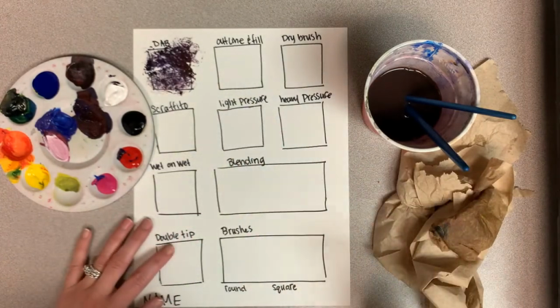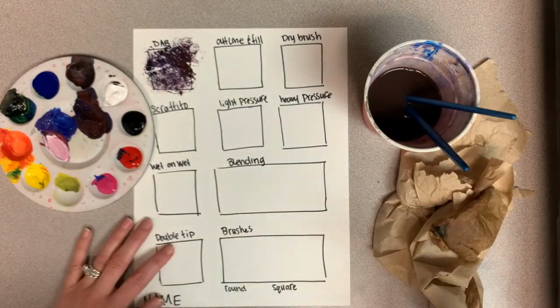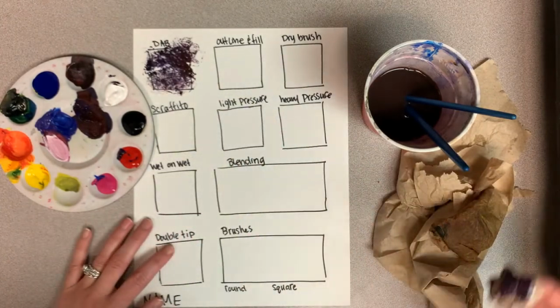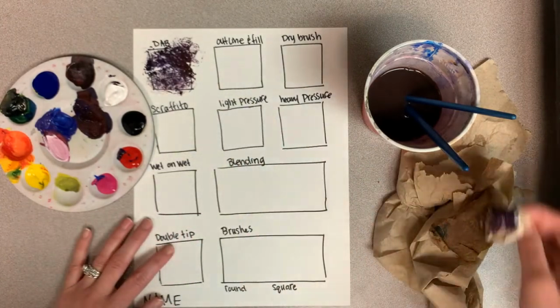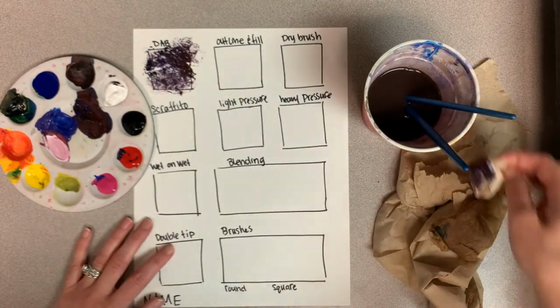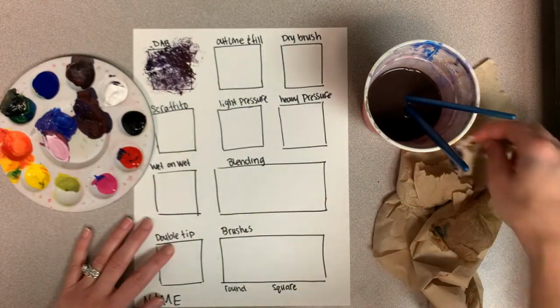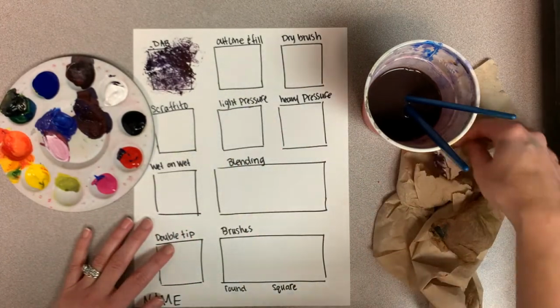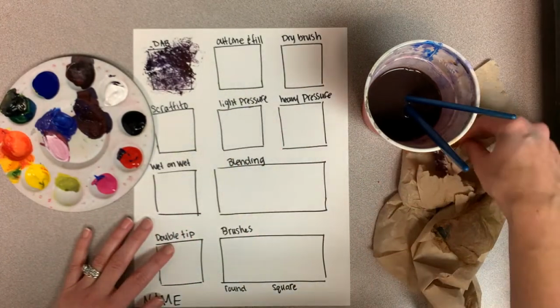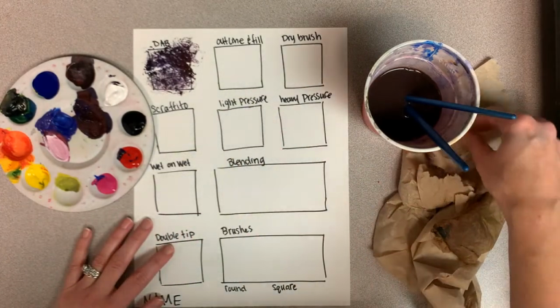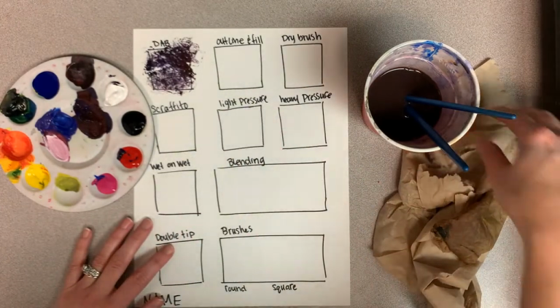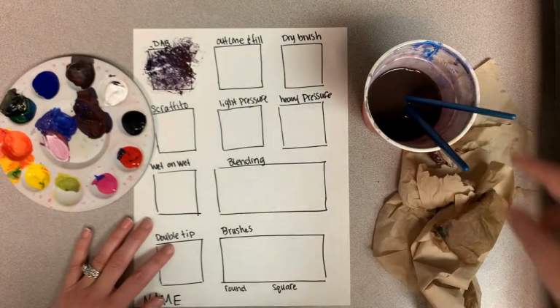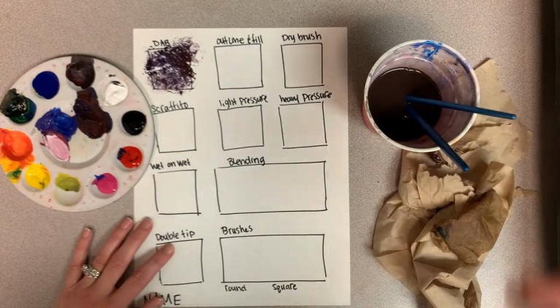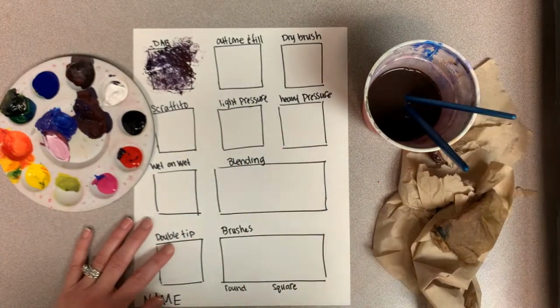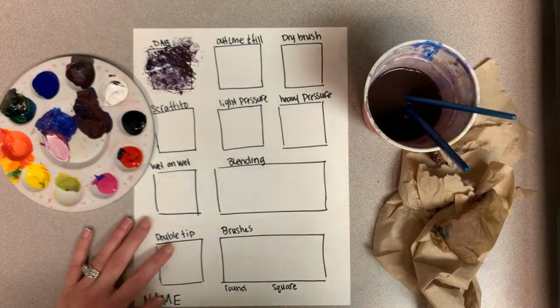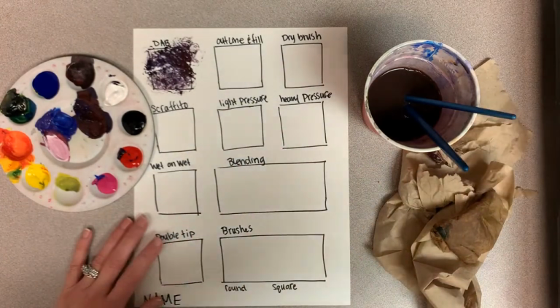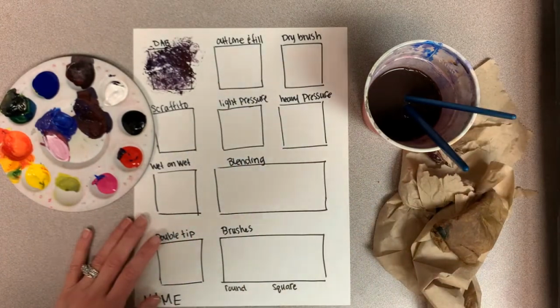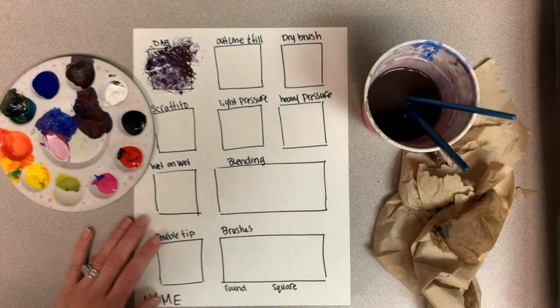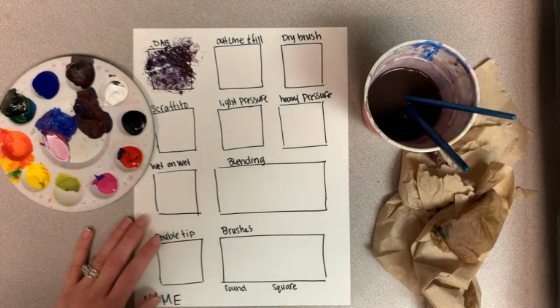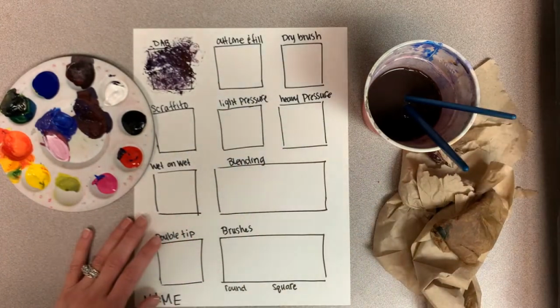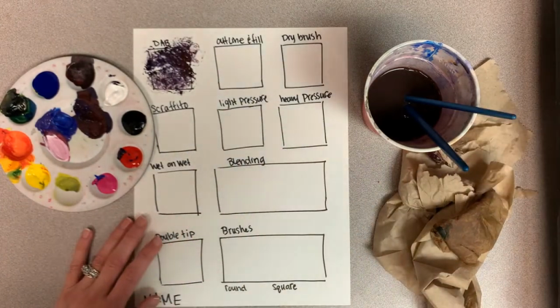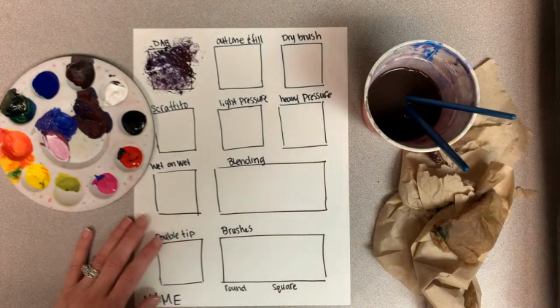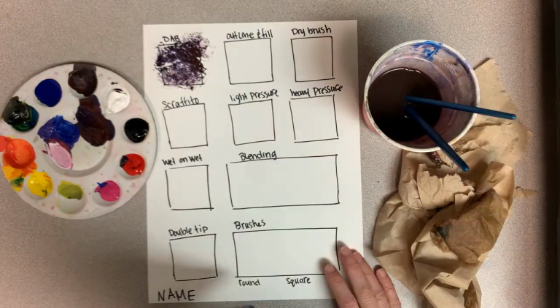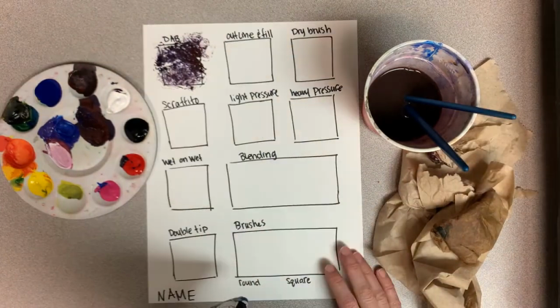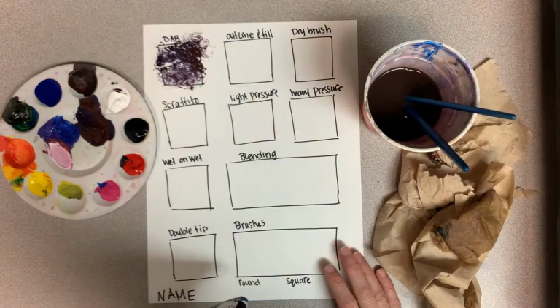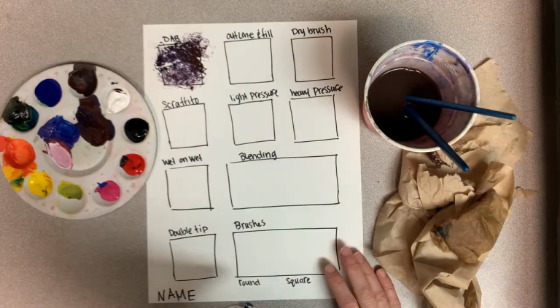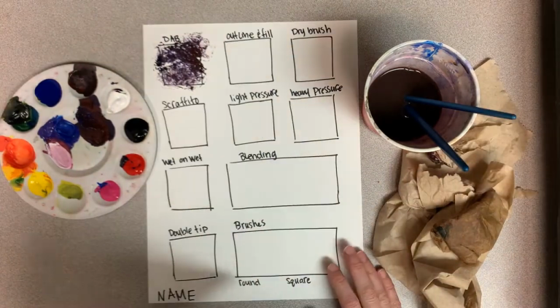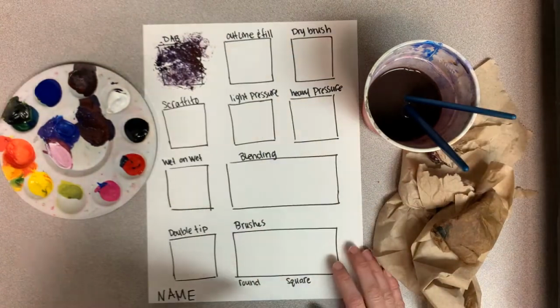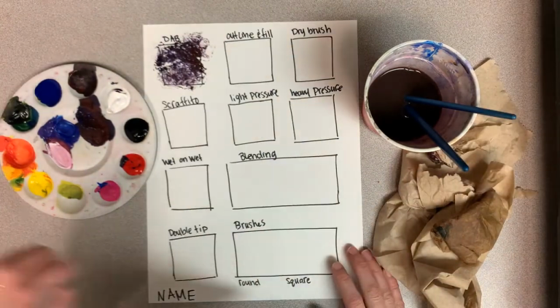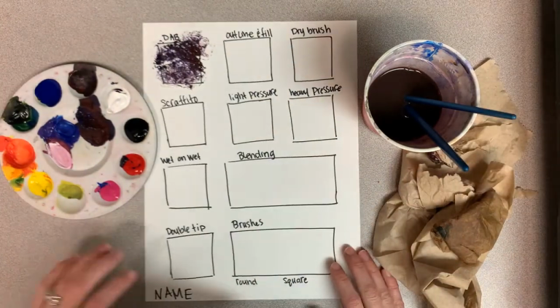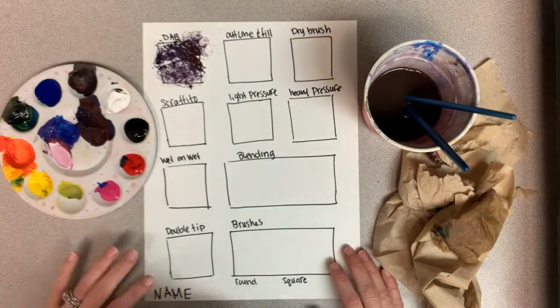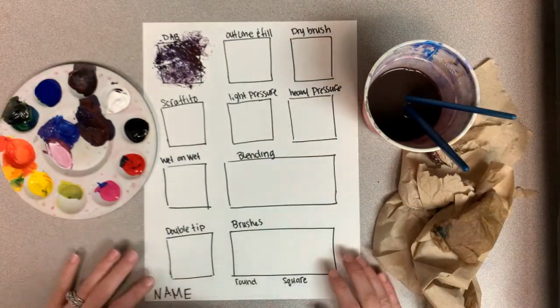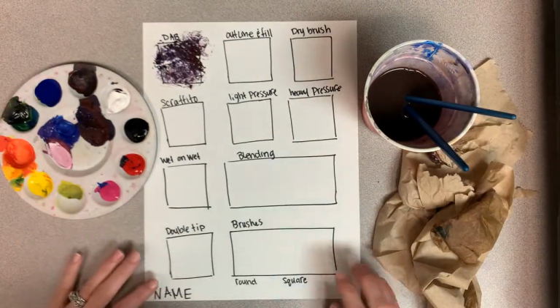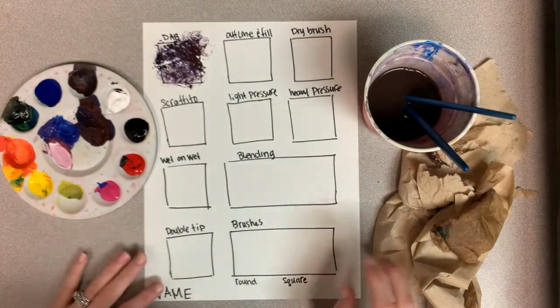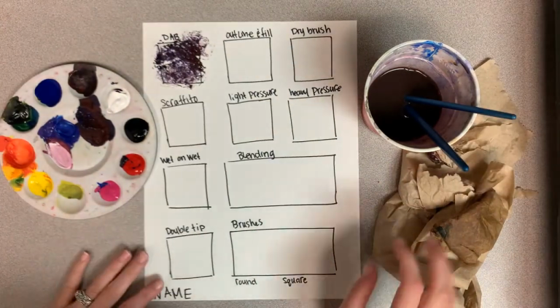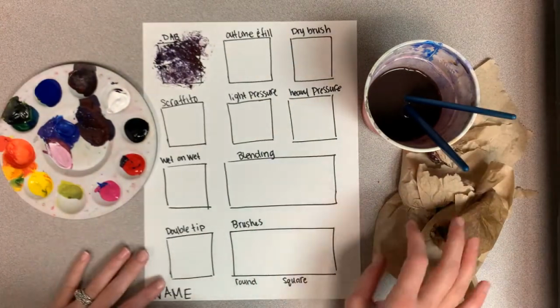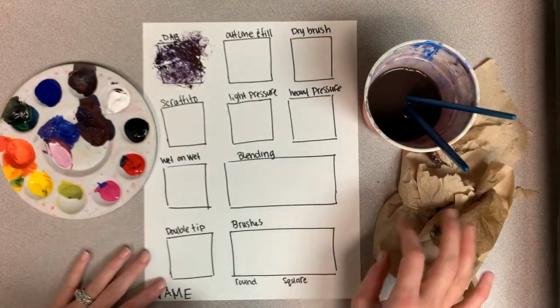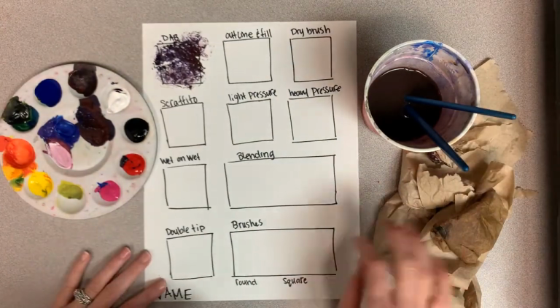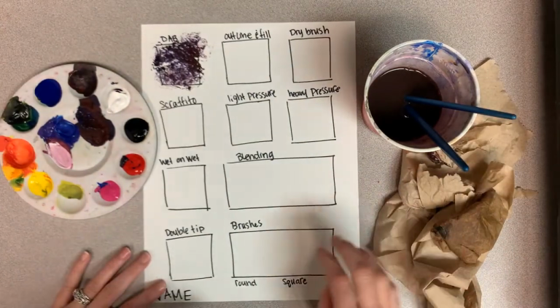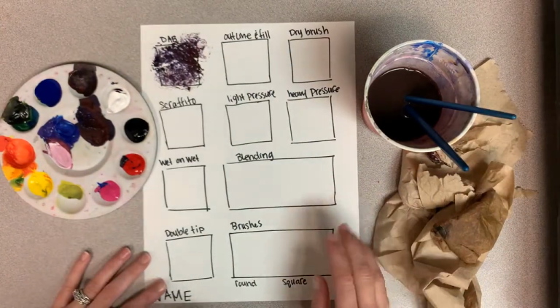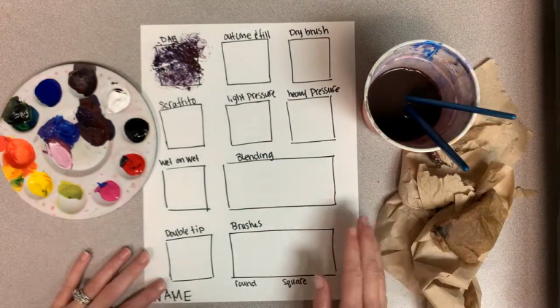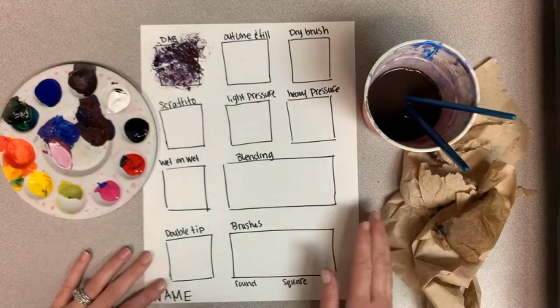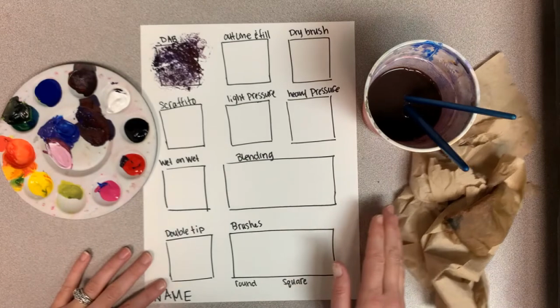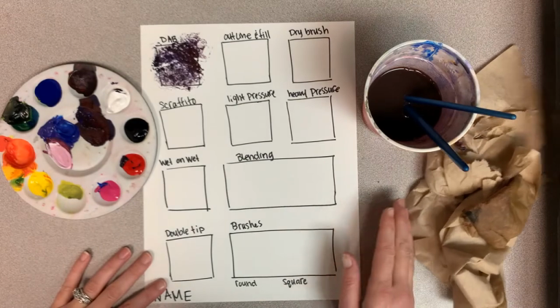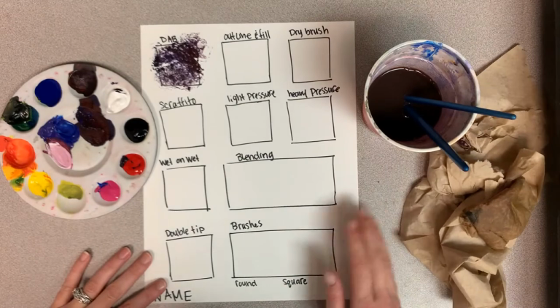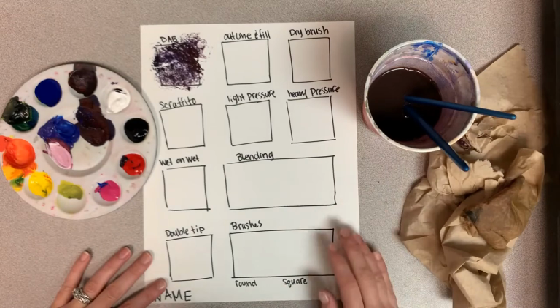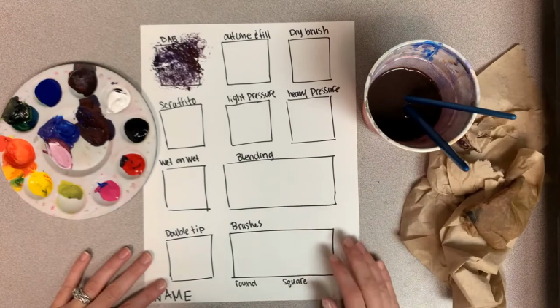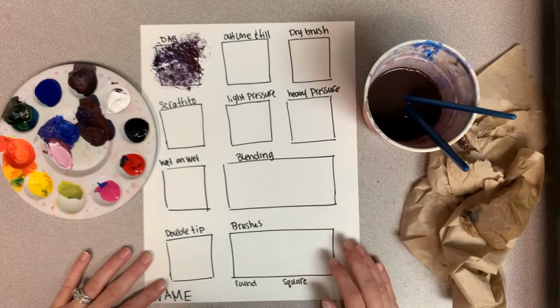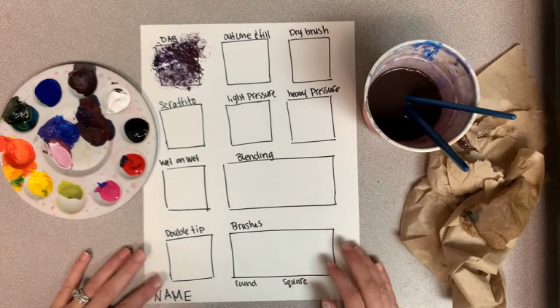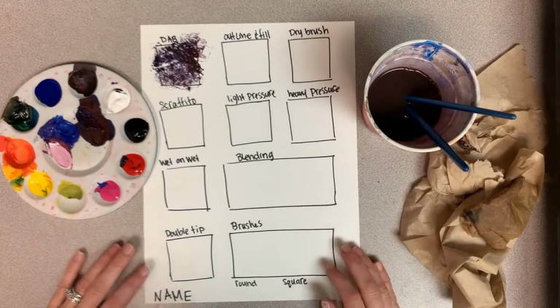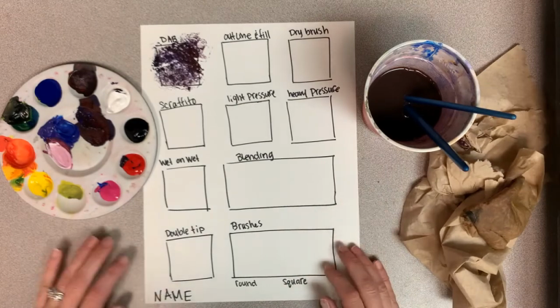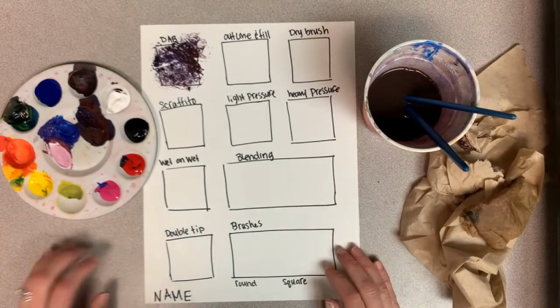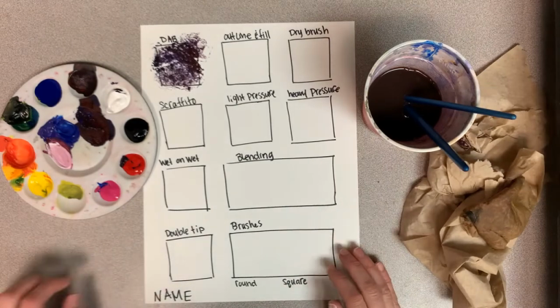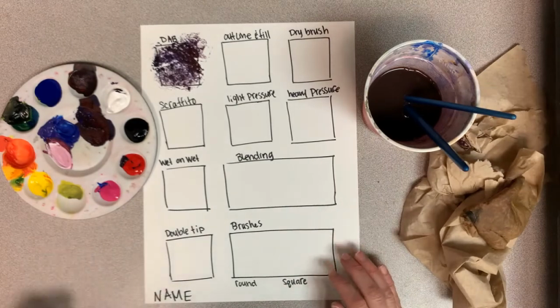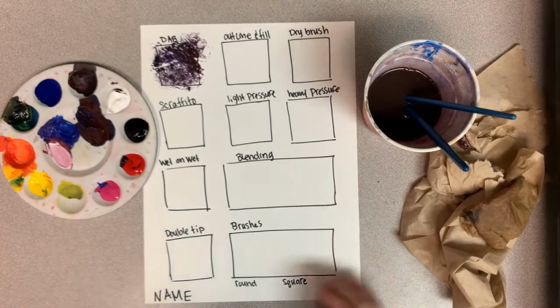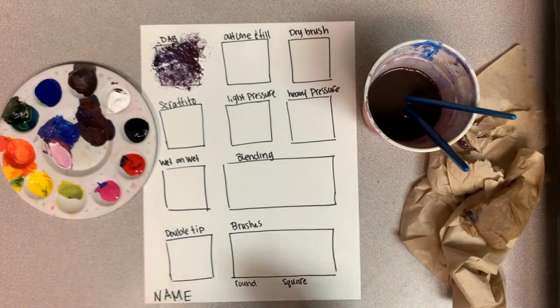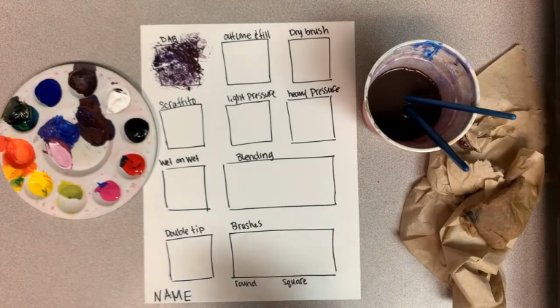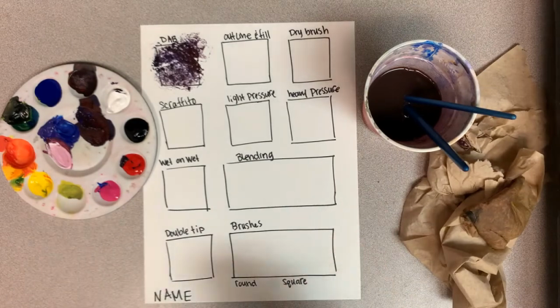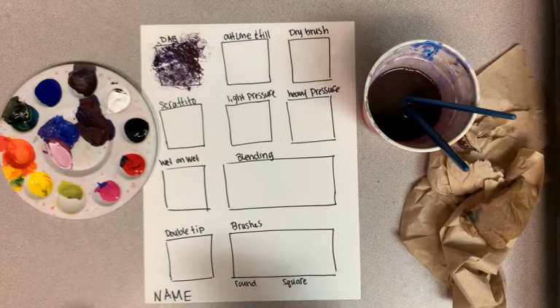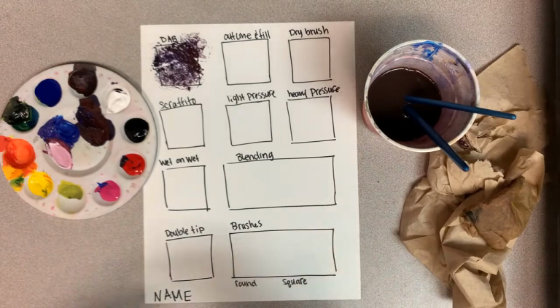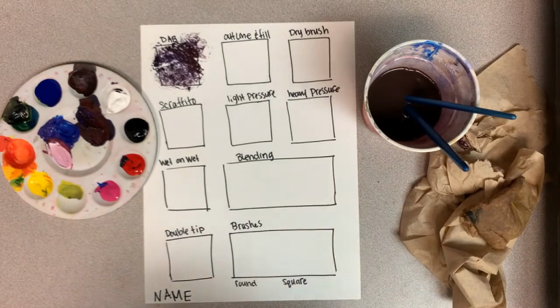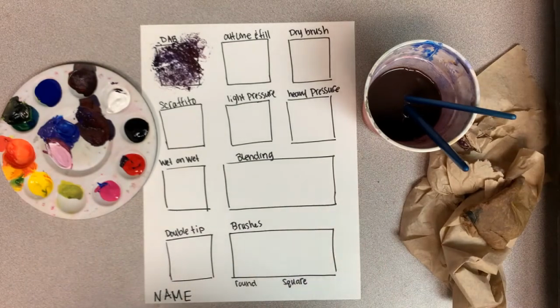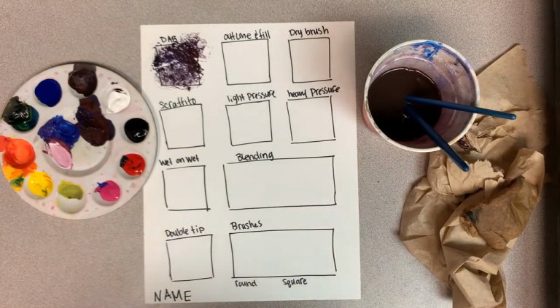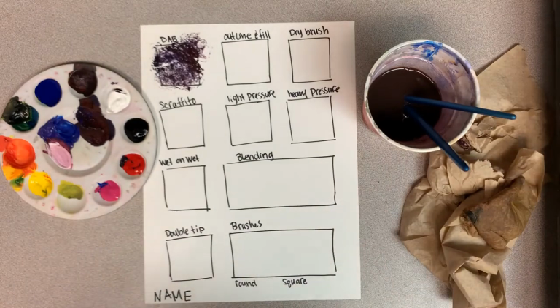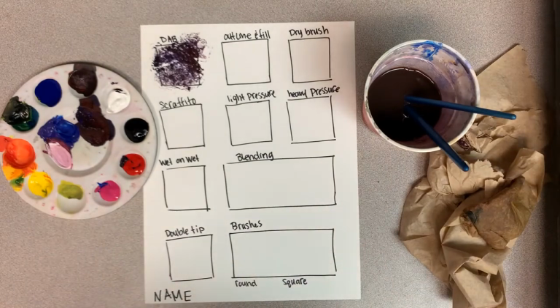If you dip into one color and then pick up a little bit of another color, you get even more blending and mixing, making different colors on the page itself, which is really fun. All right, the next technique is outline and fill — it's exactly how it sounds, but I'm going to show you some tricks for that.